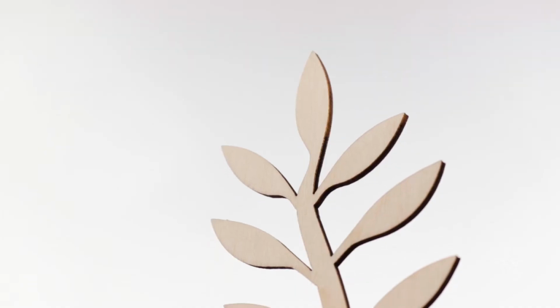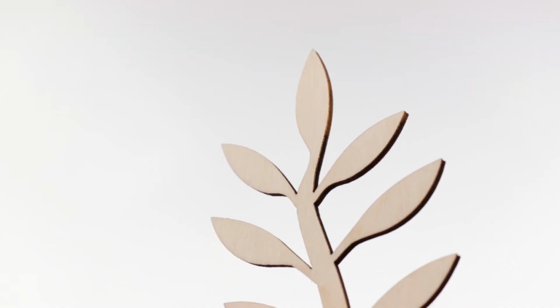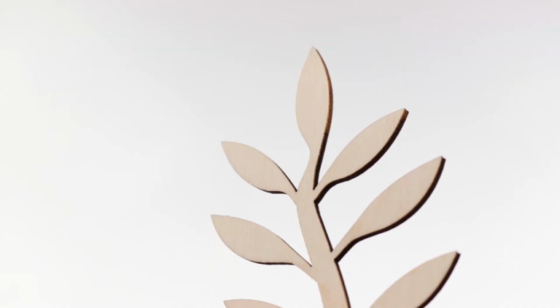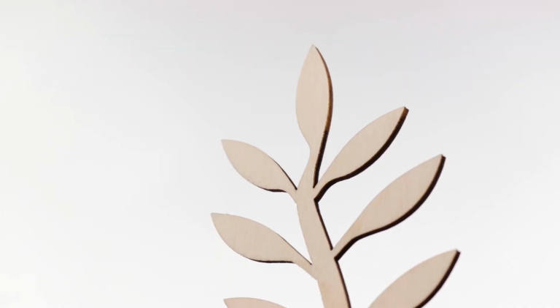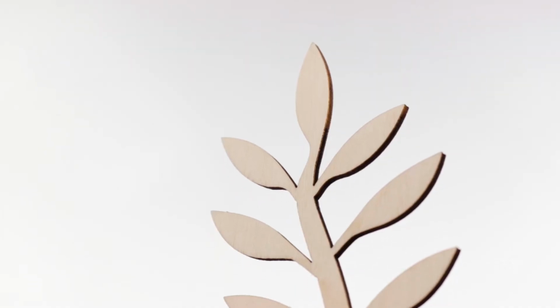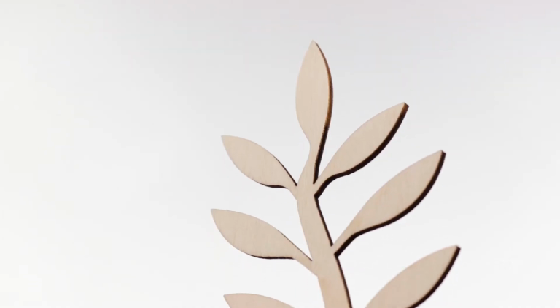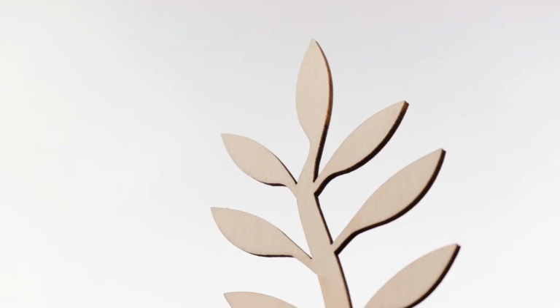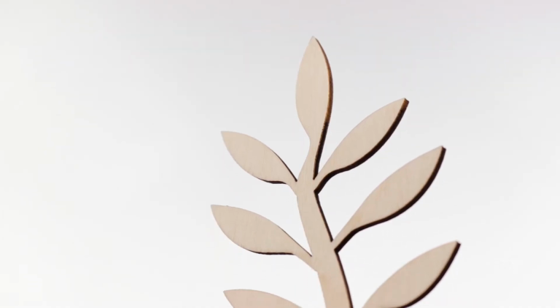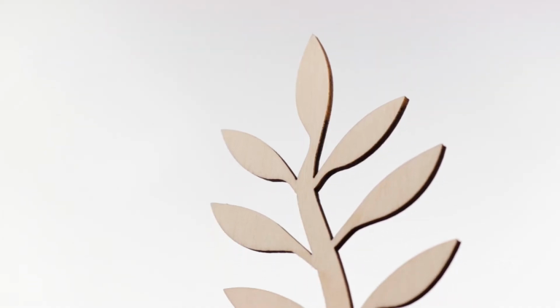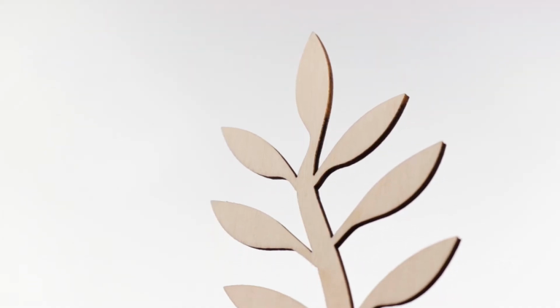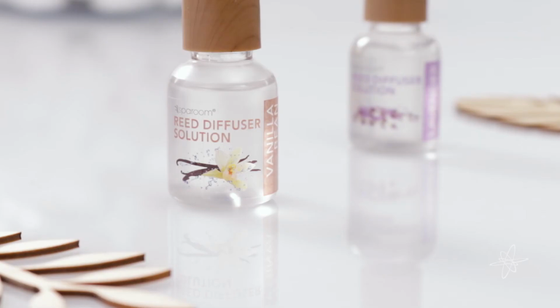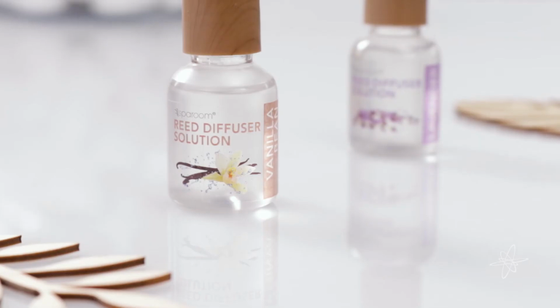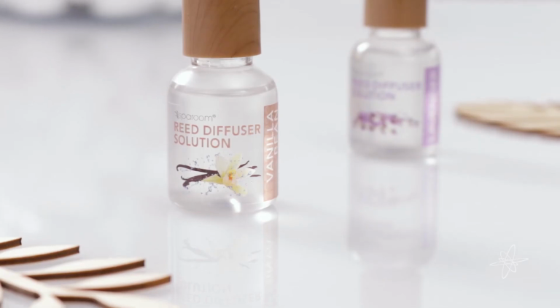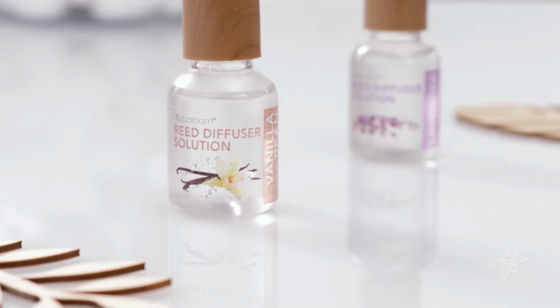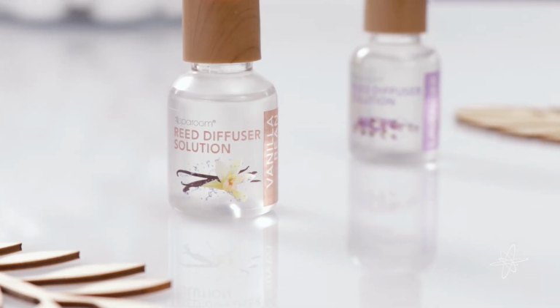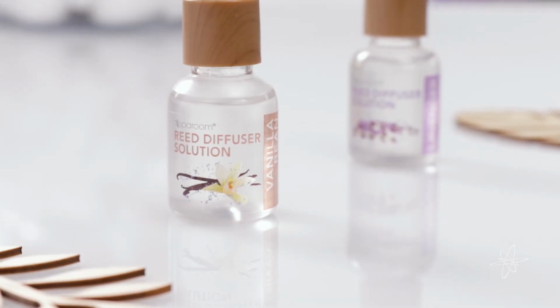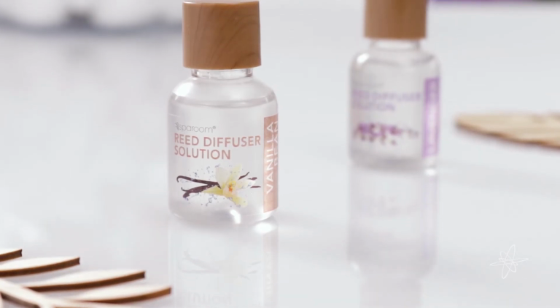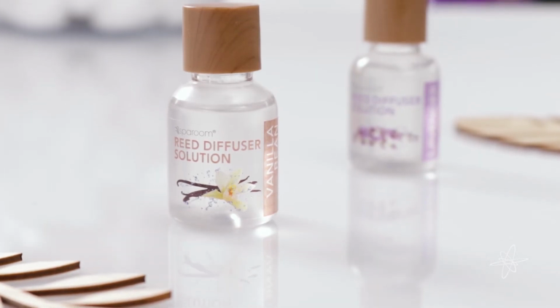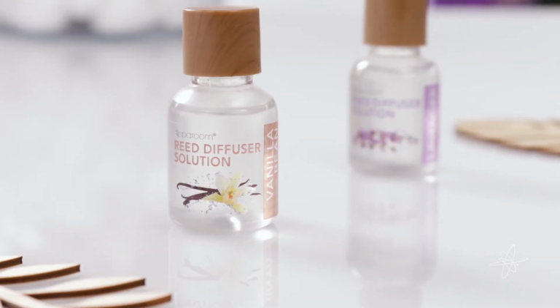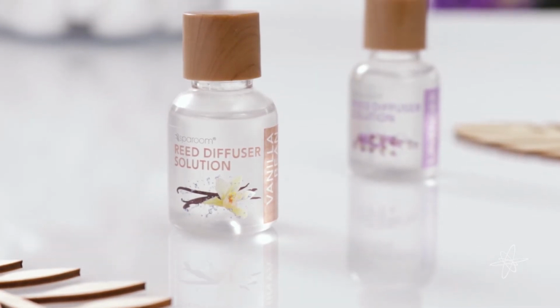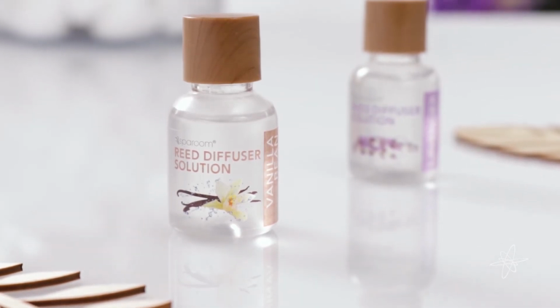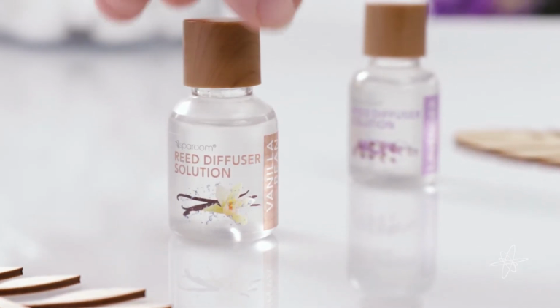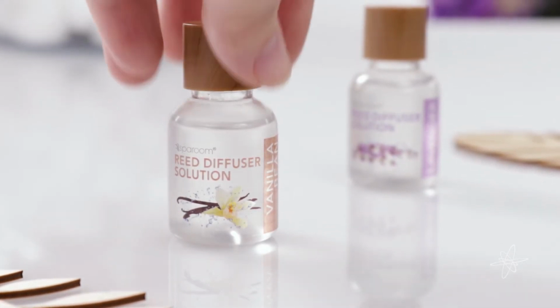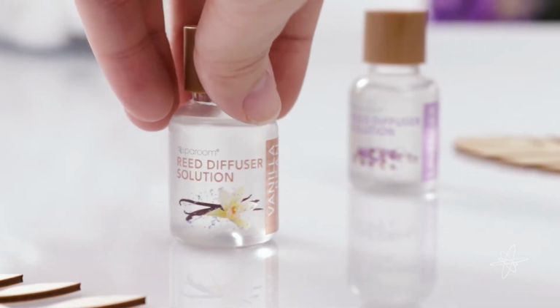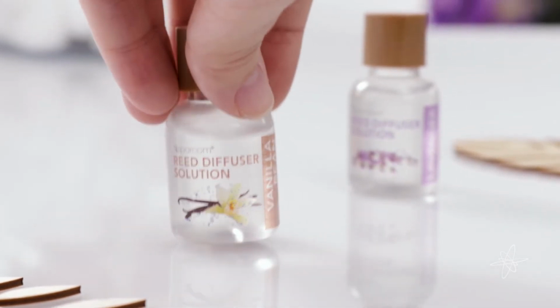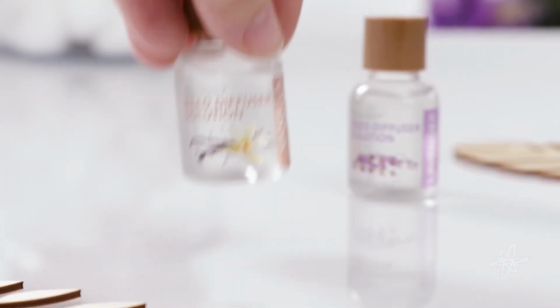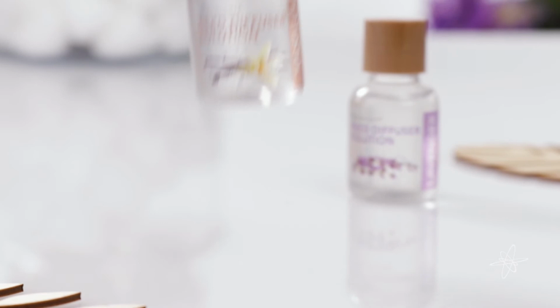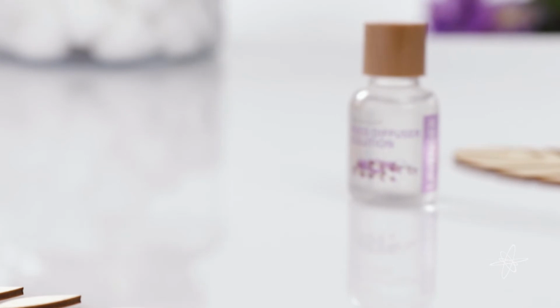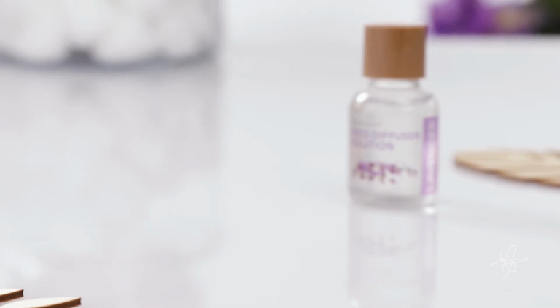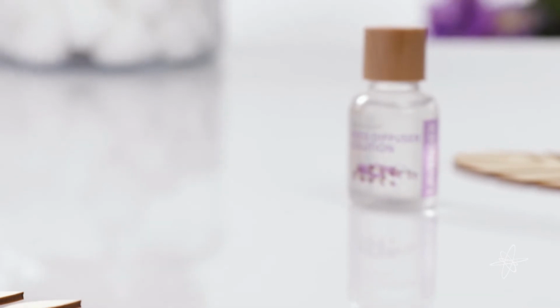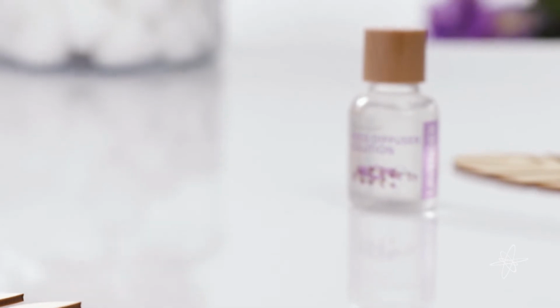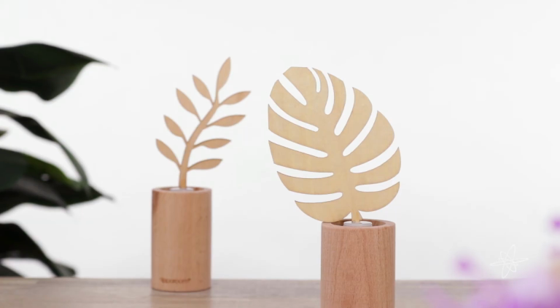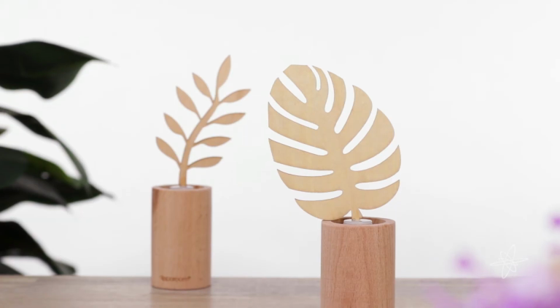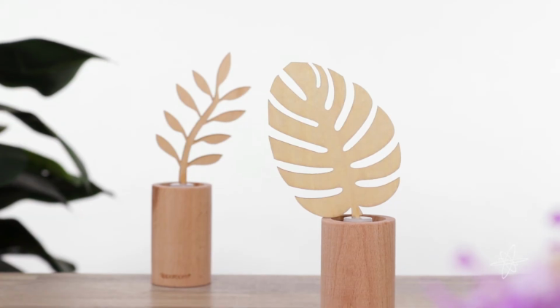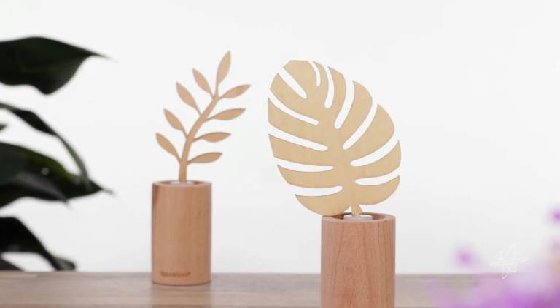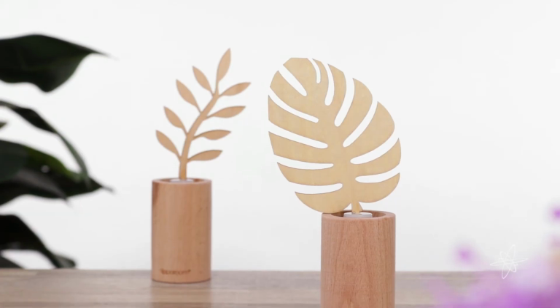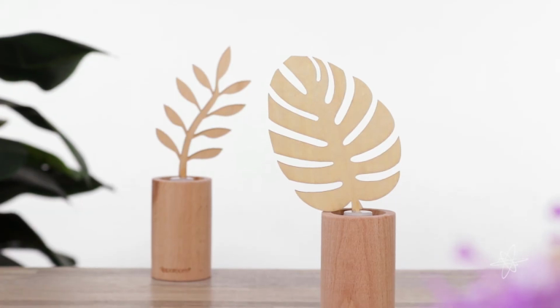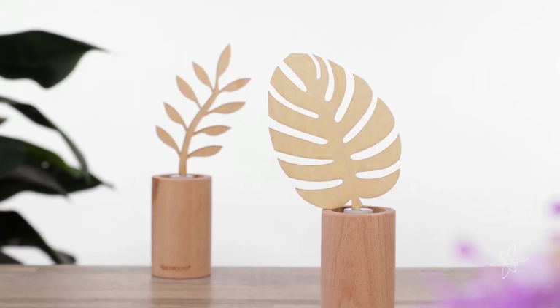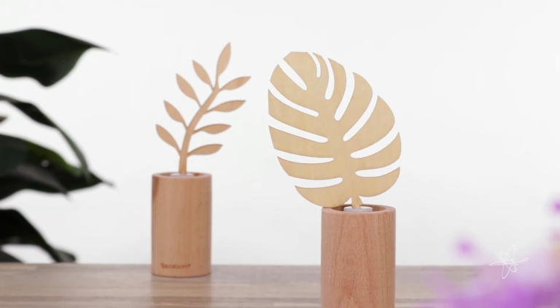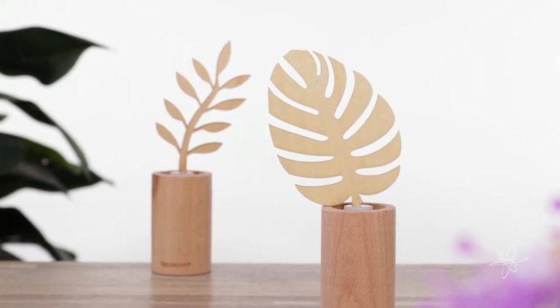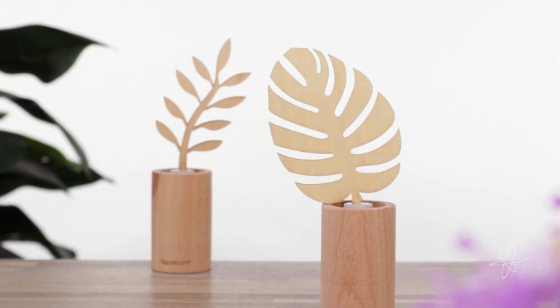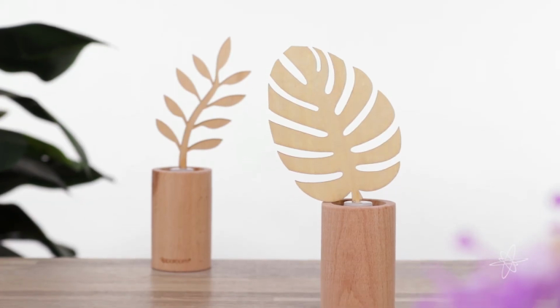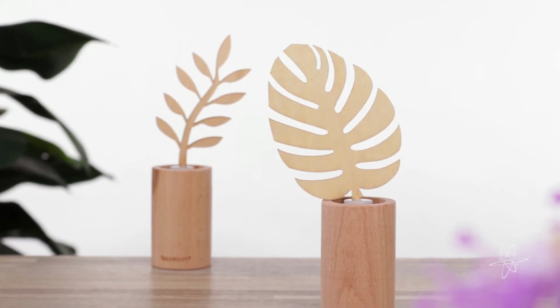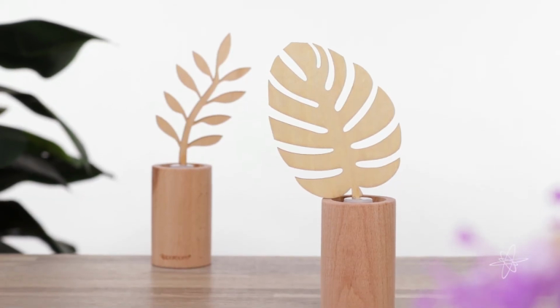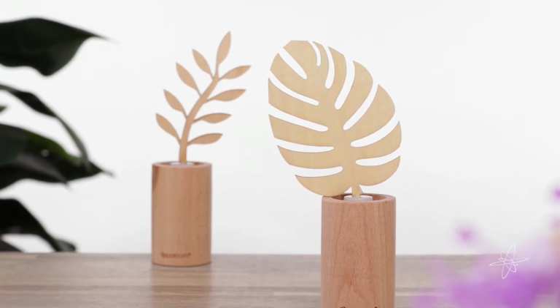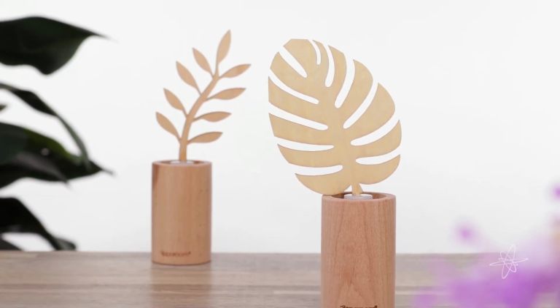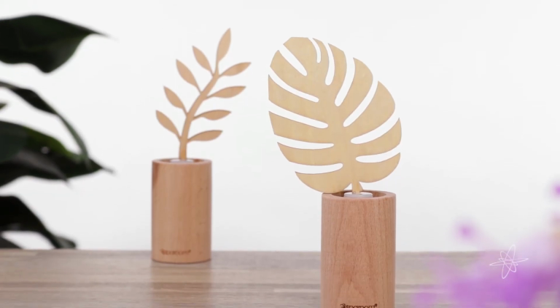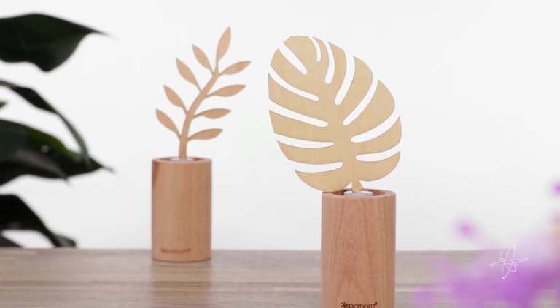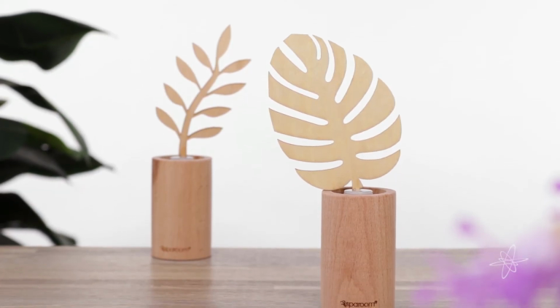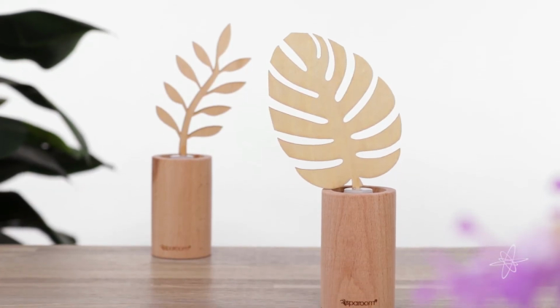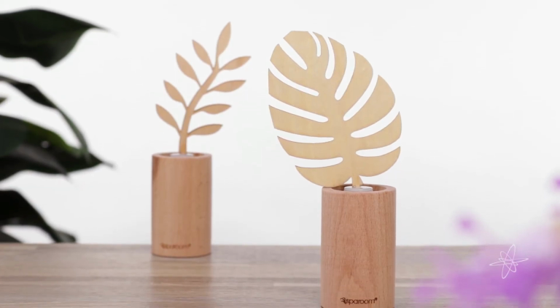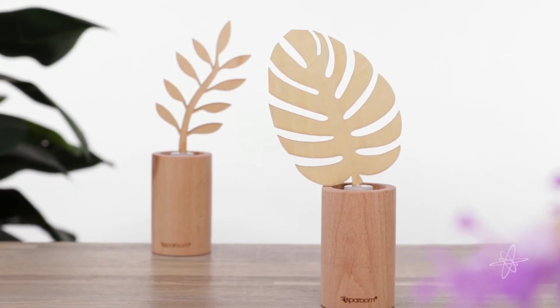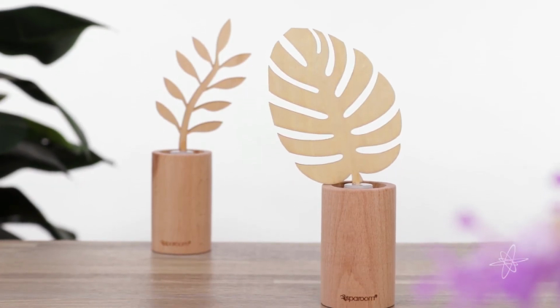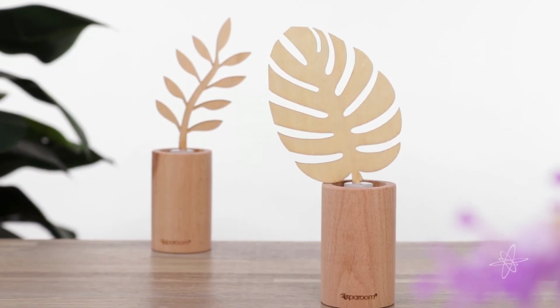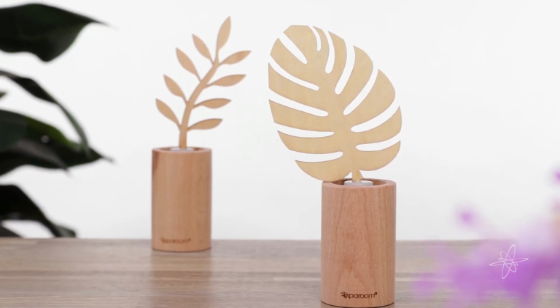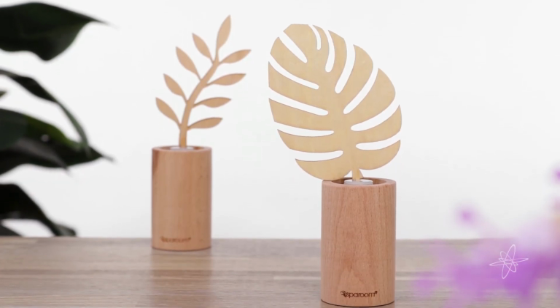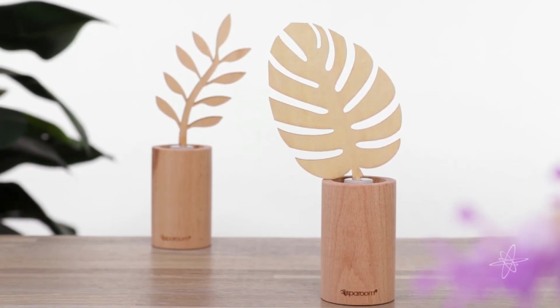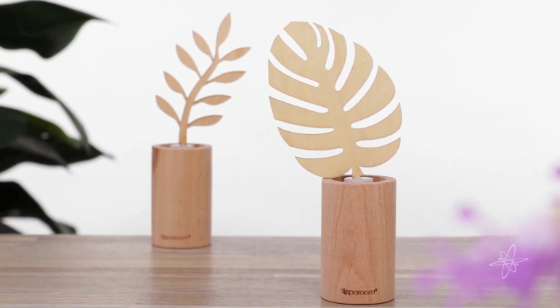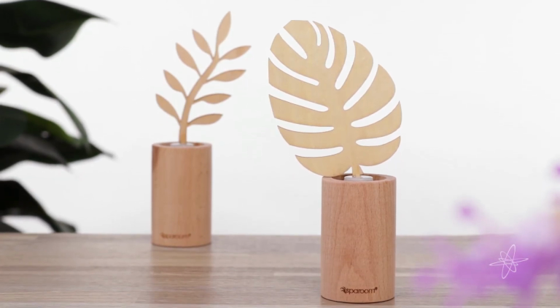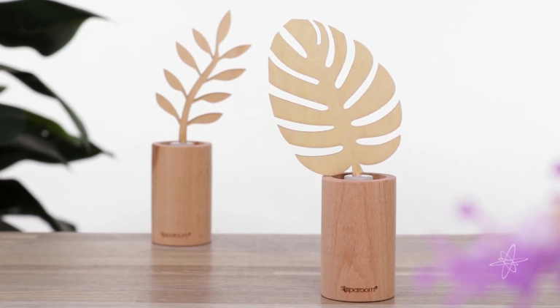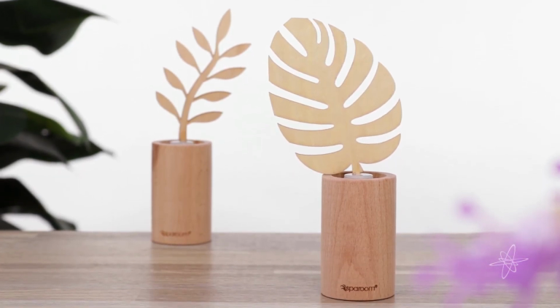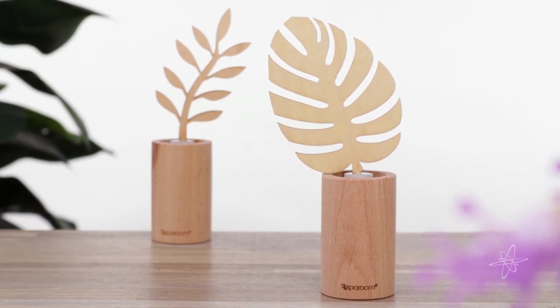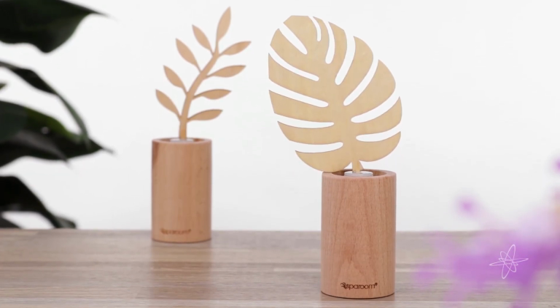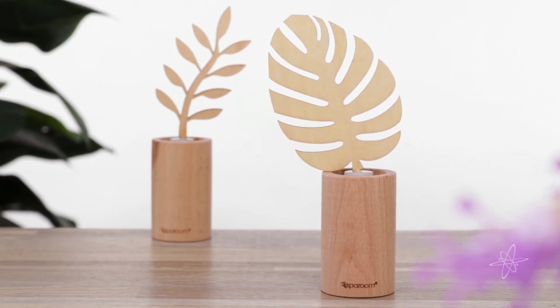Essential oils can be replaced as needed. Naturally crafted aroma — the Spa Room wooden reed diffuser.